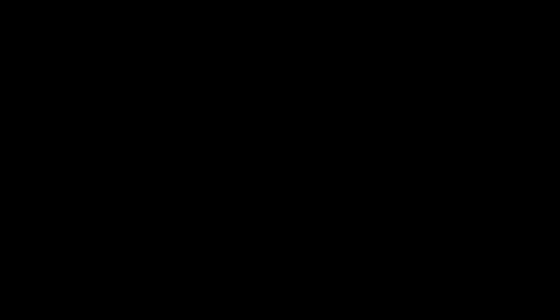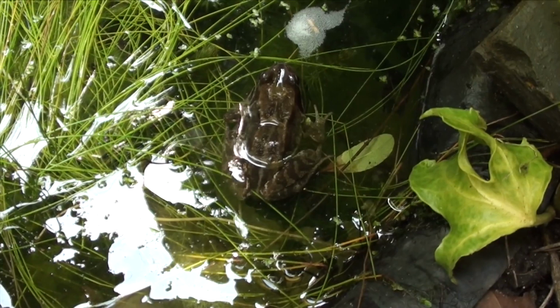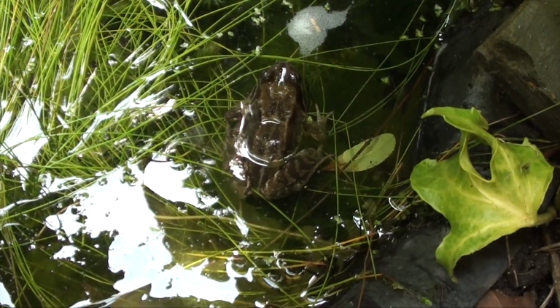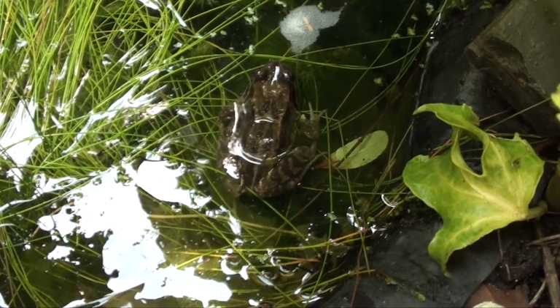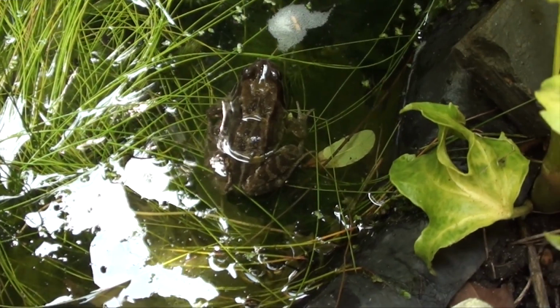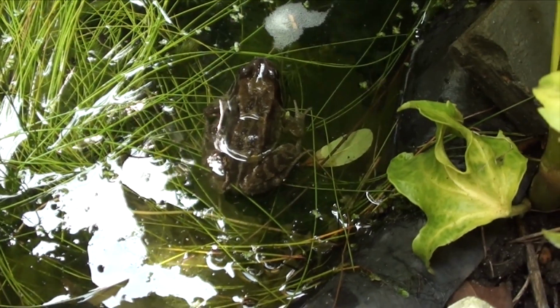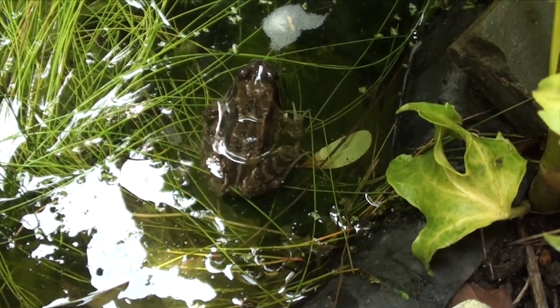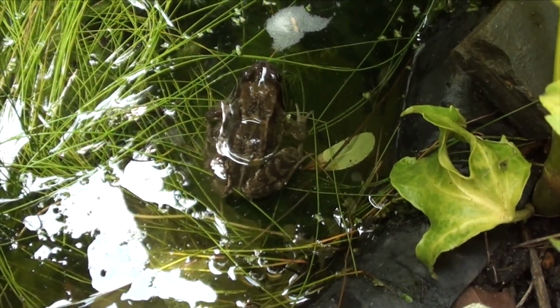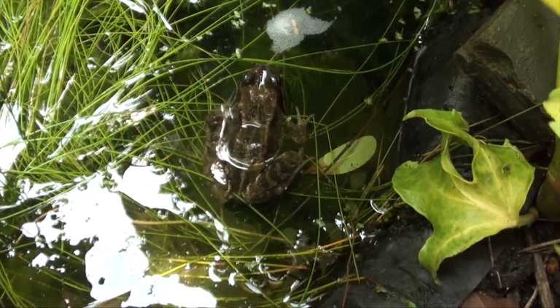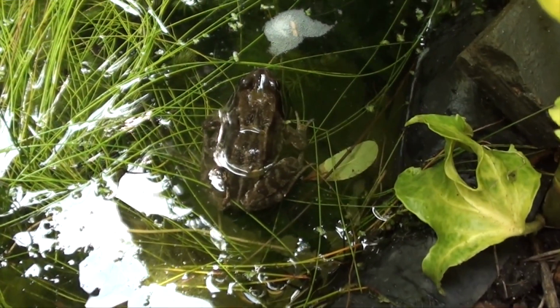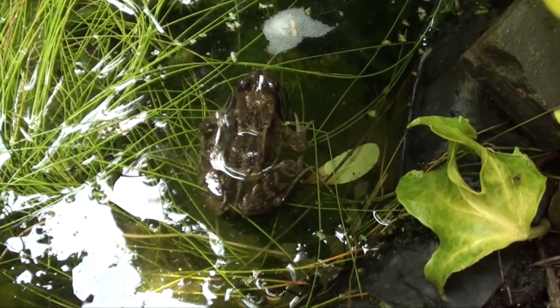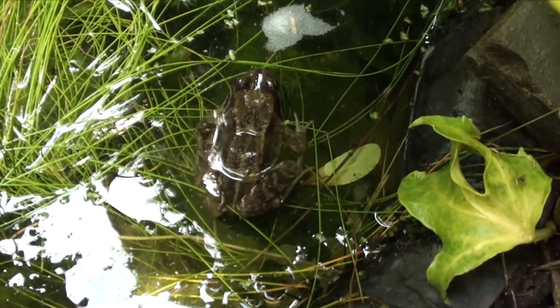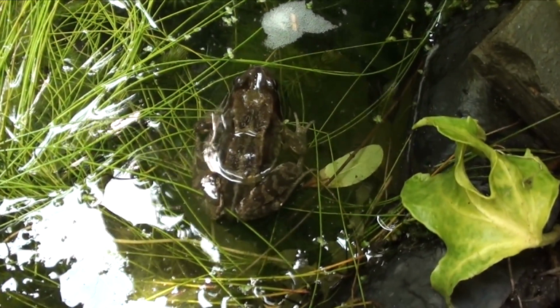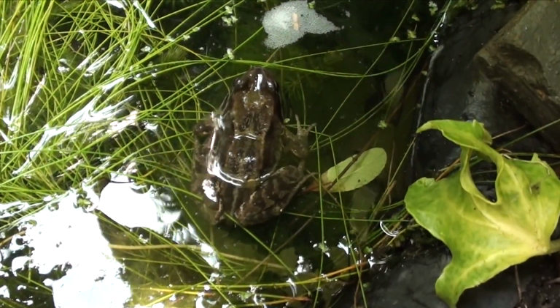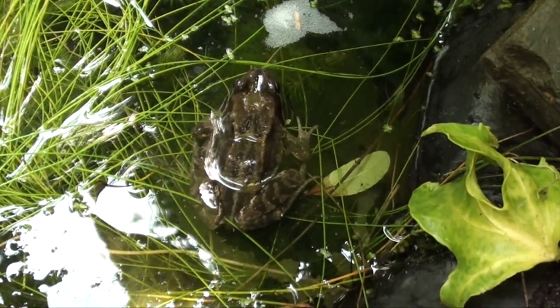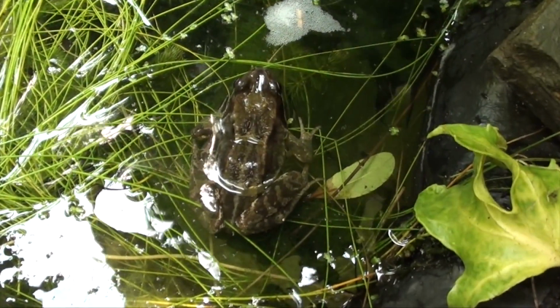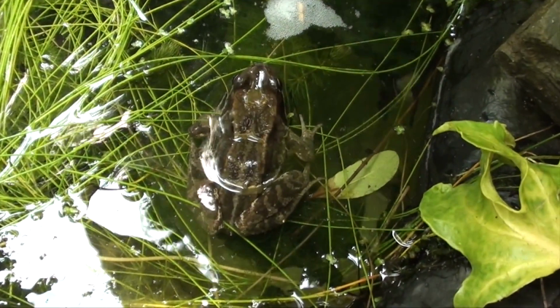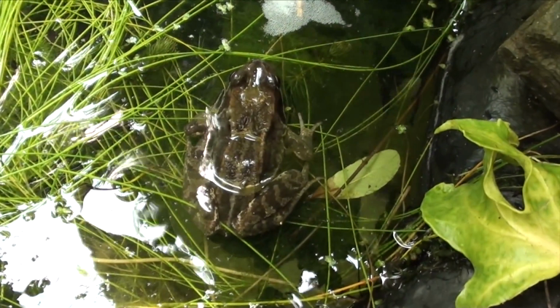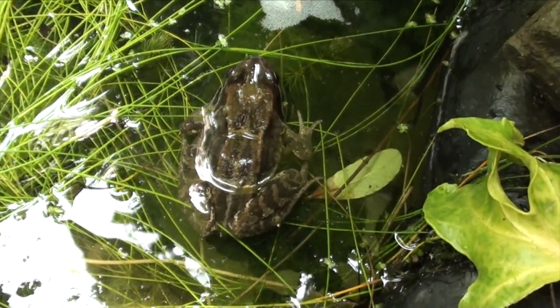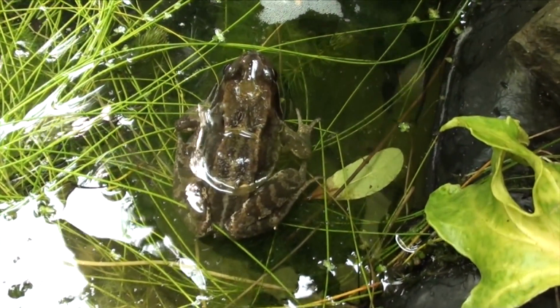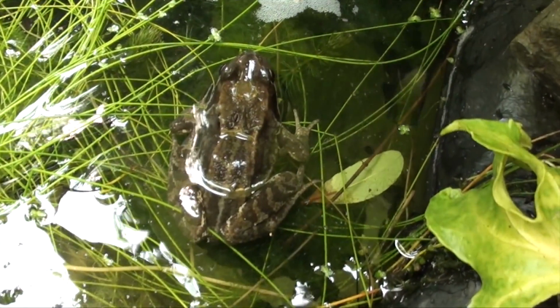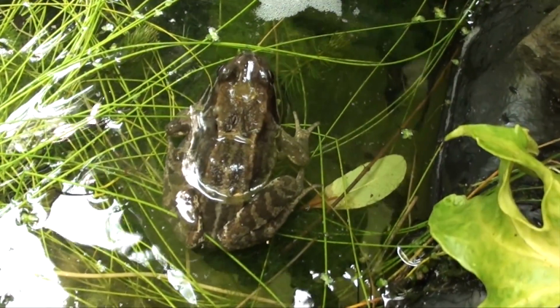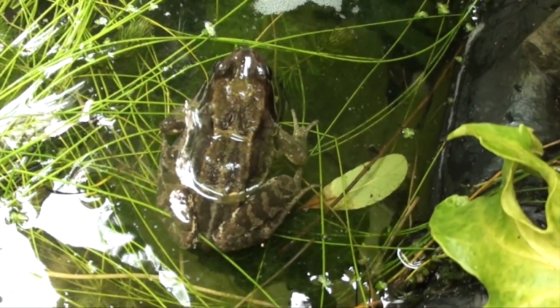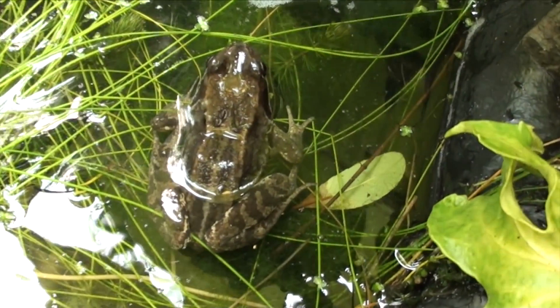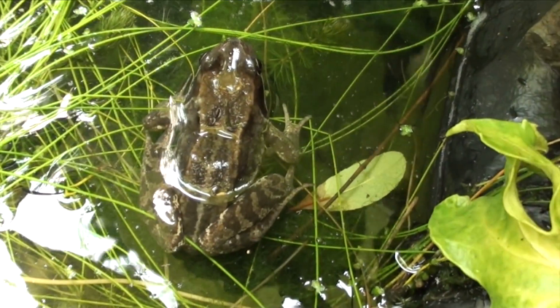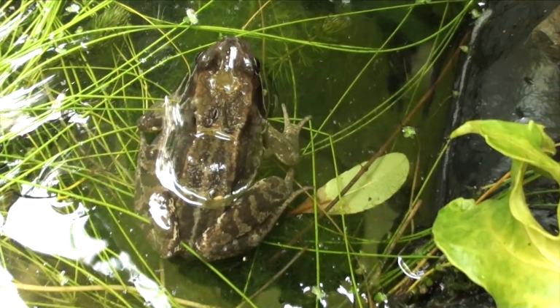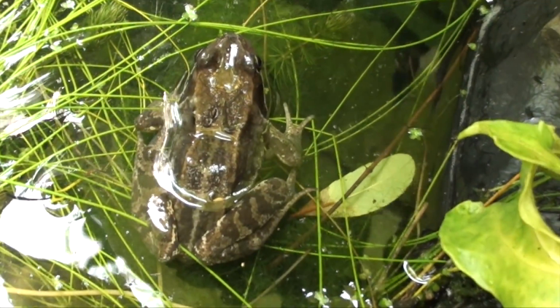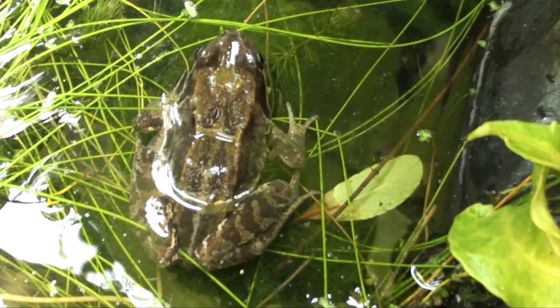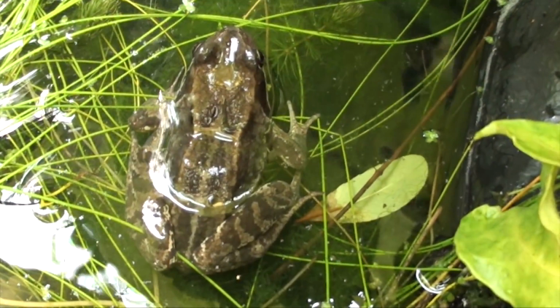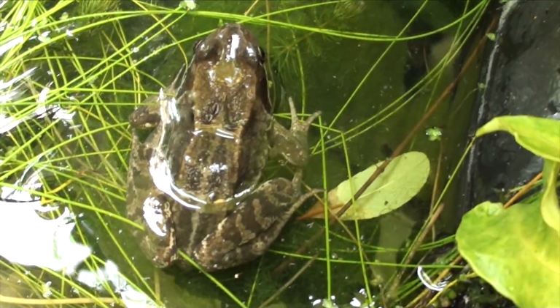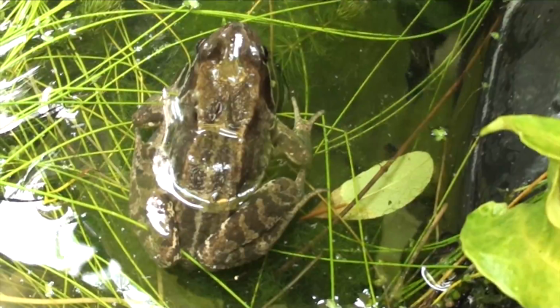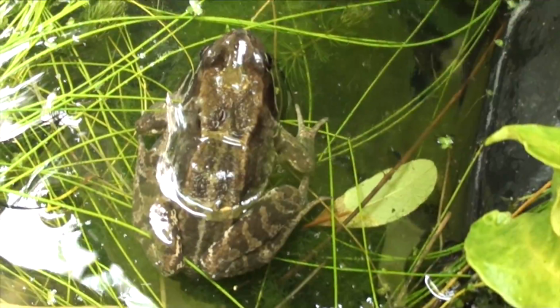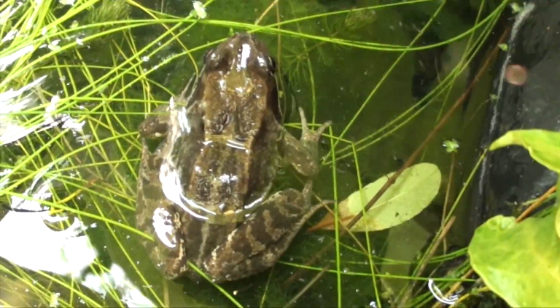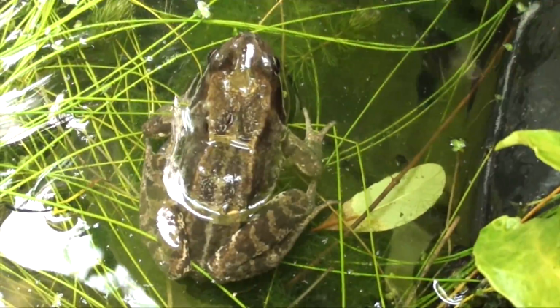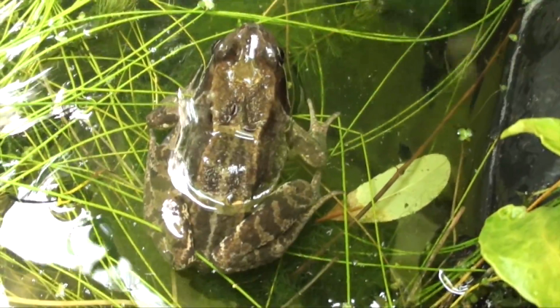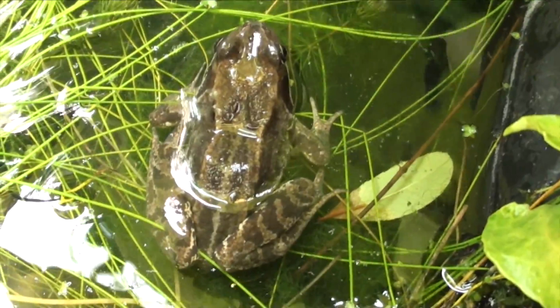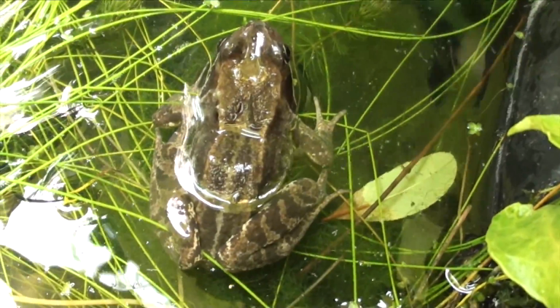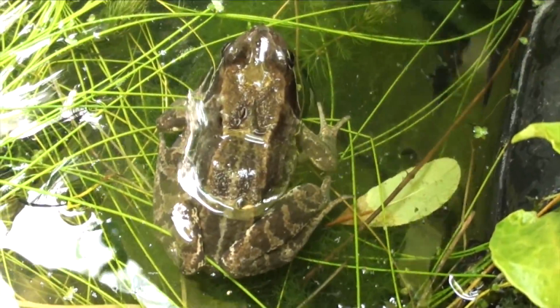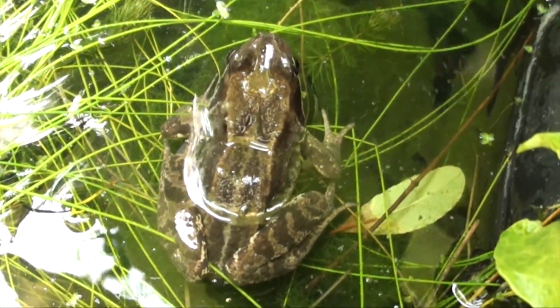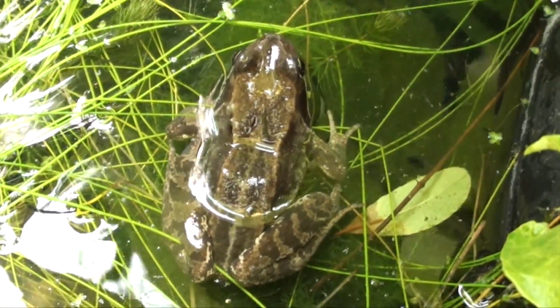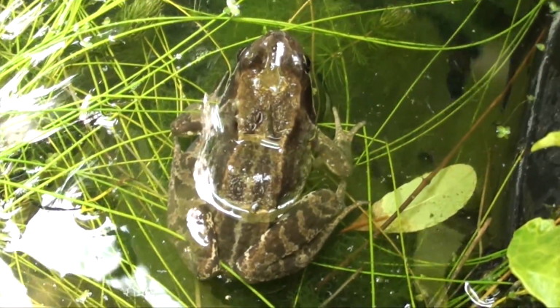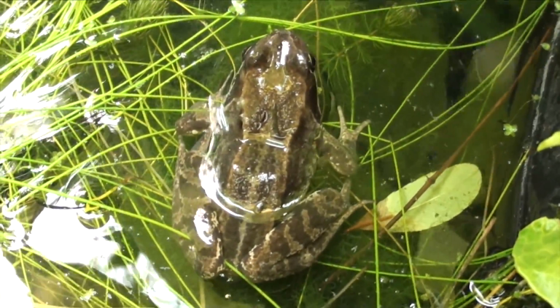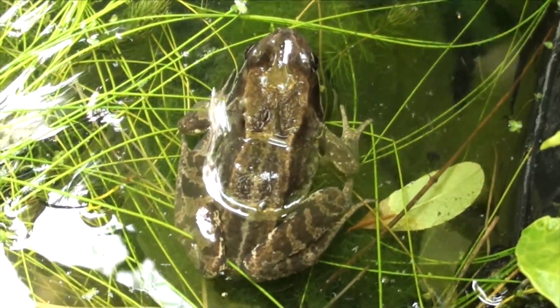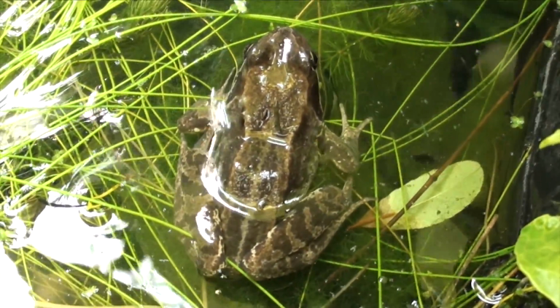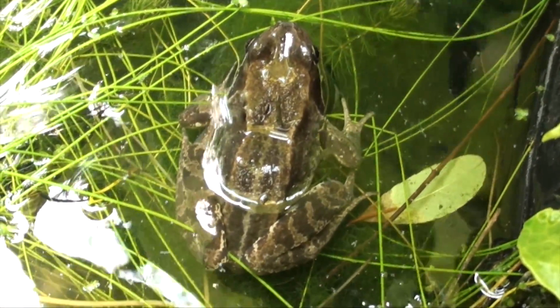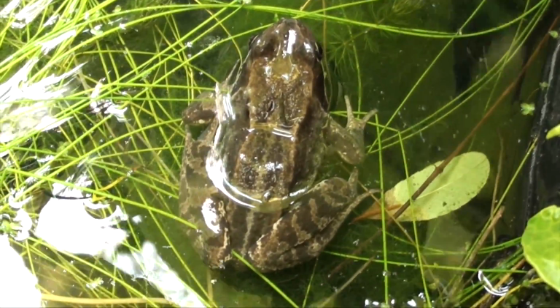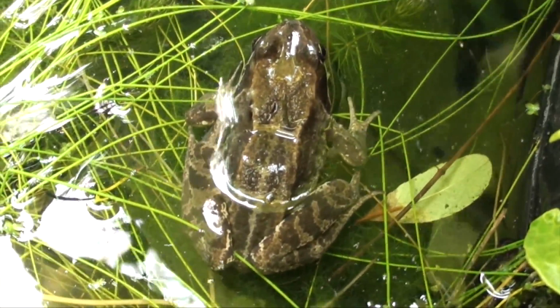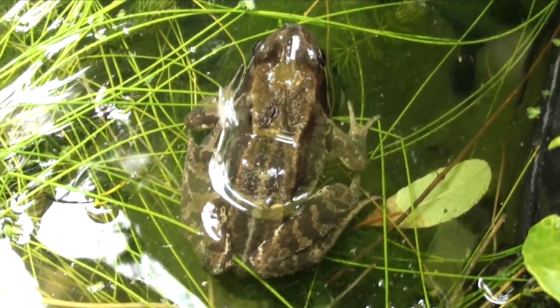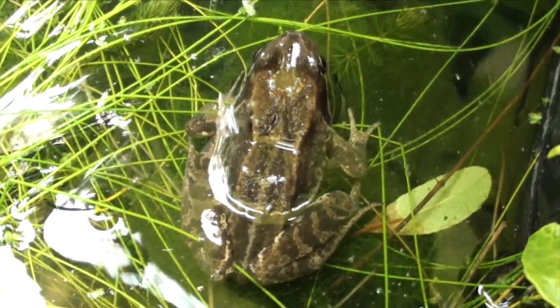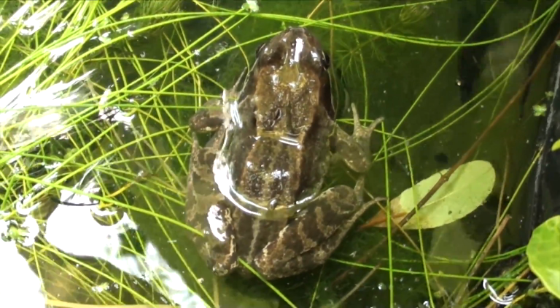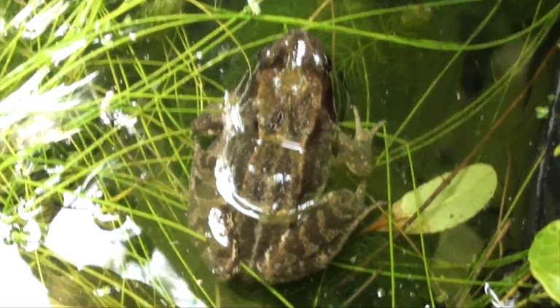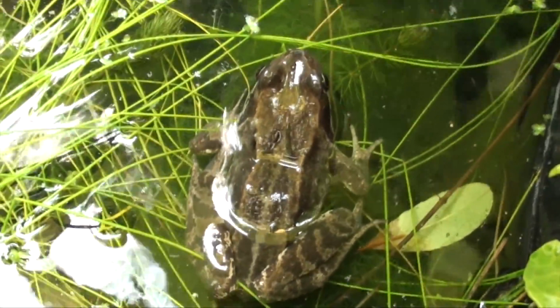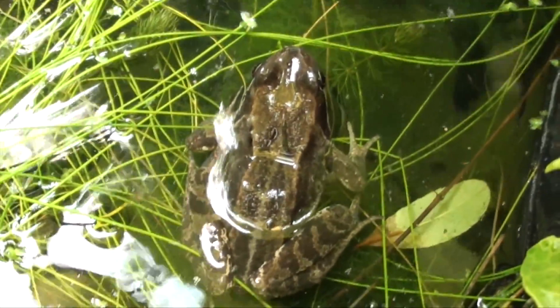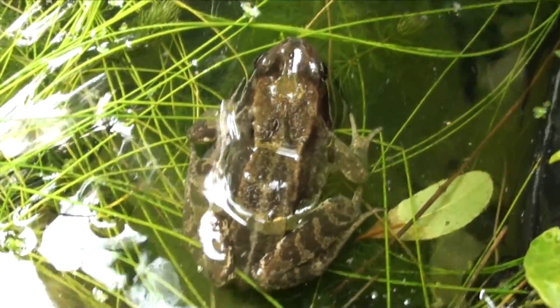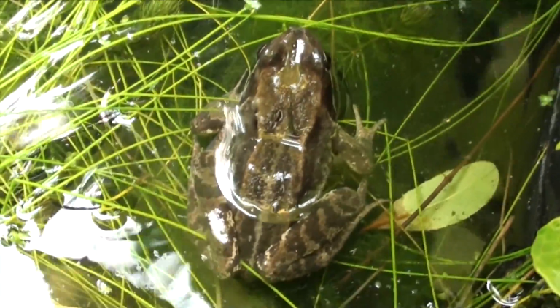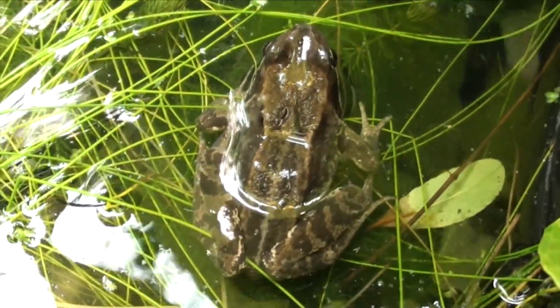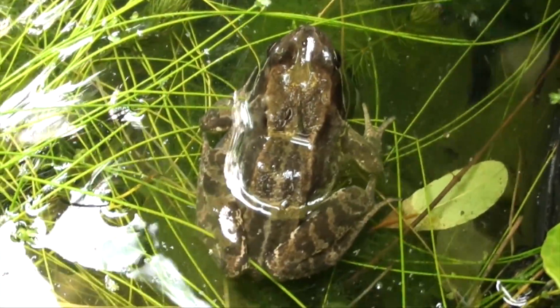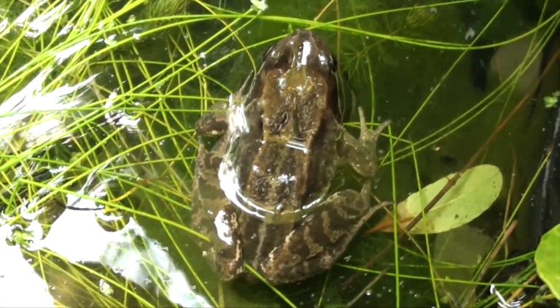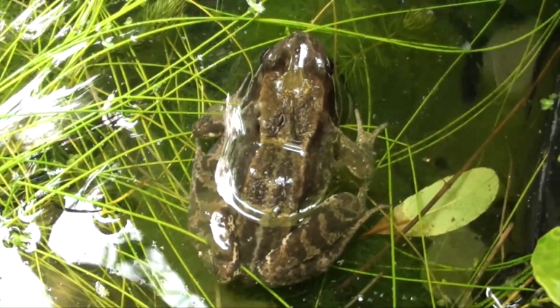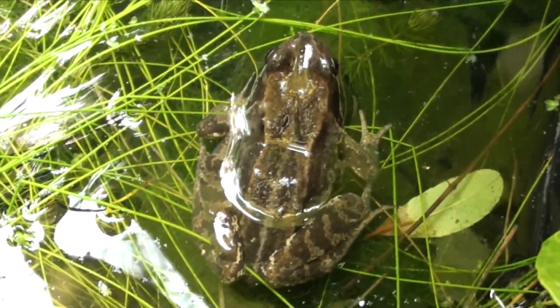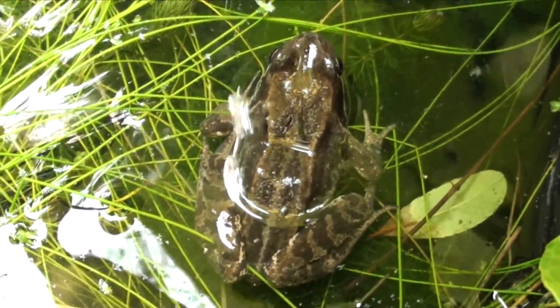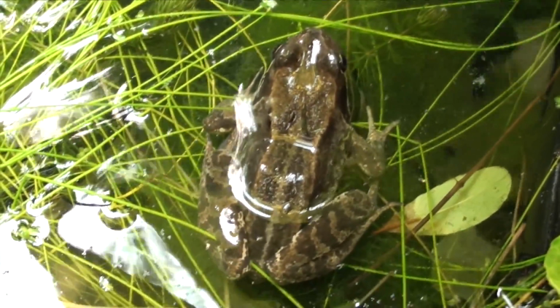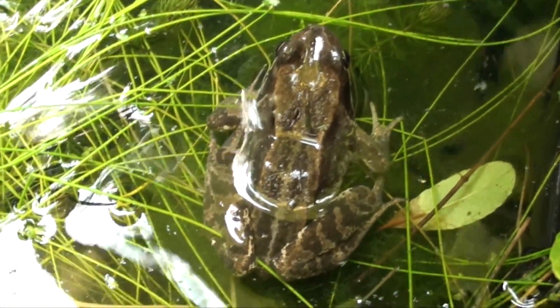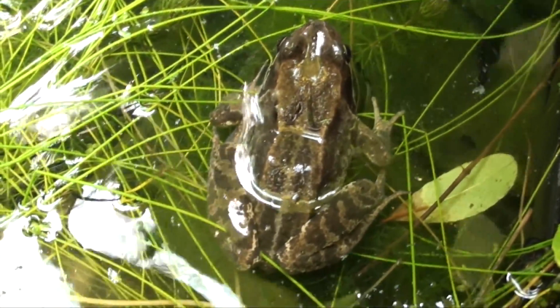This is my back garden pond and I've just noticed in there there's quite a large common frog.